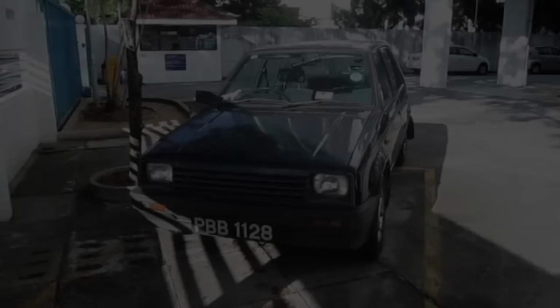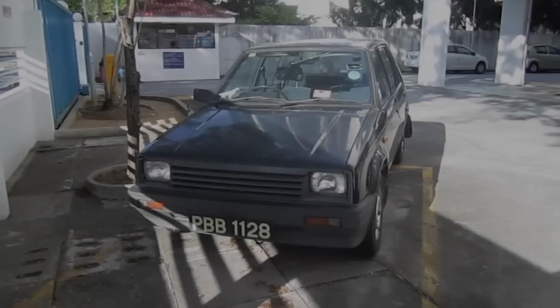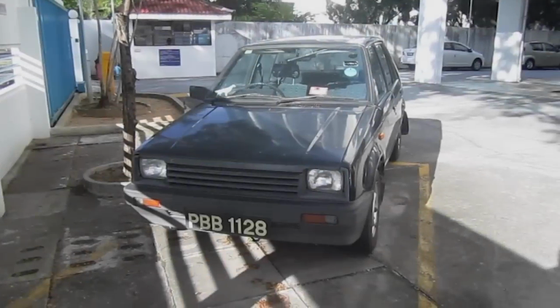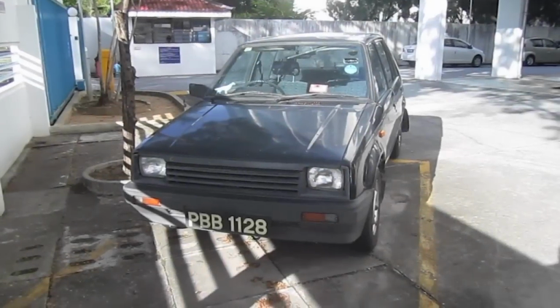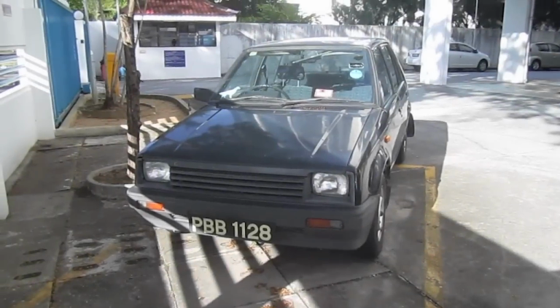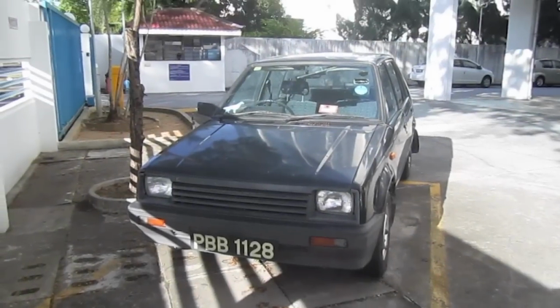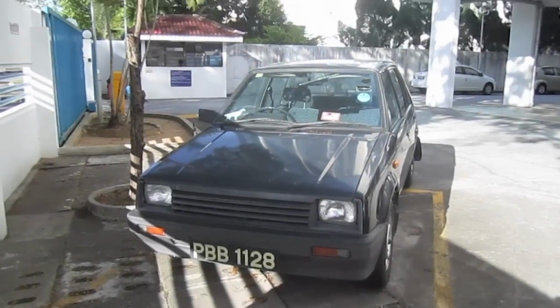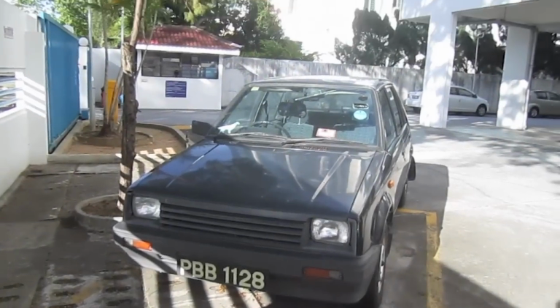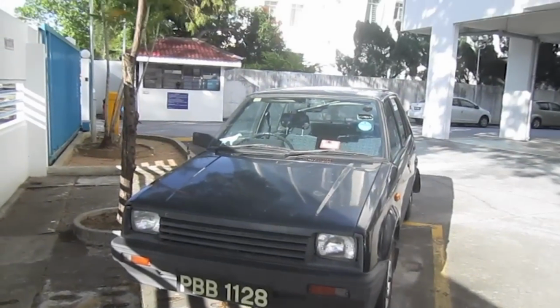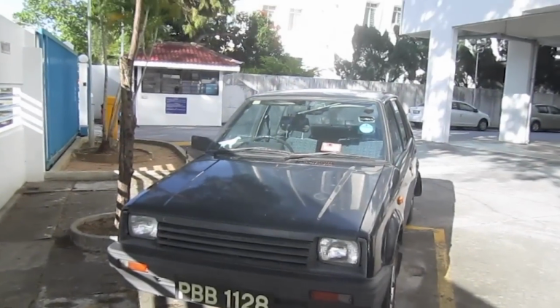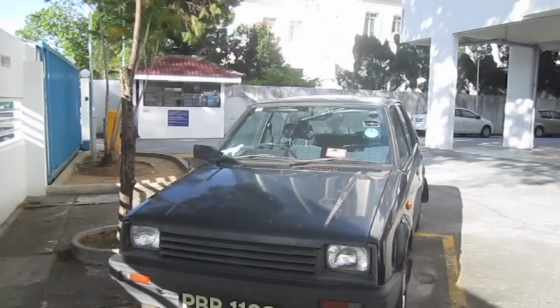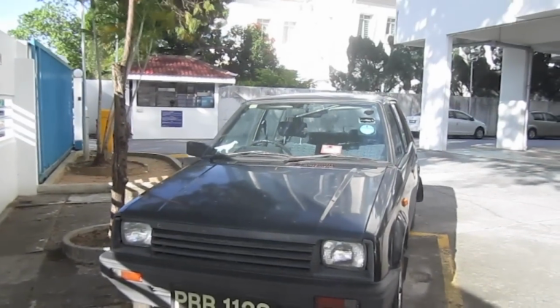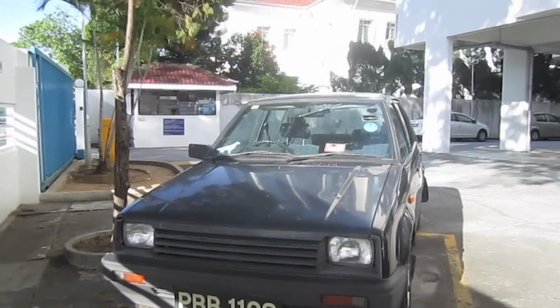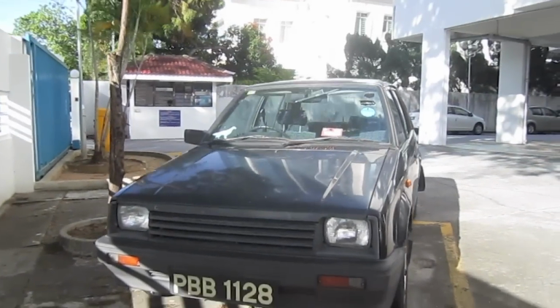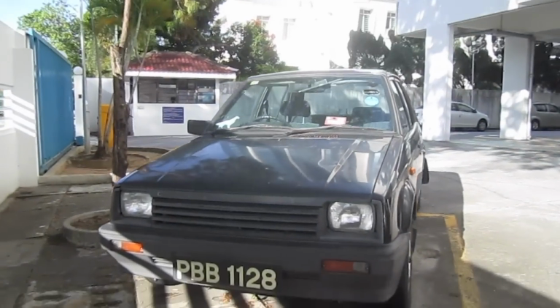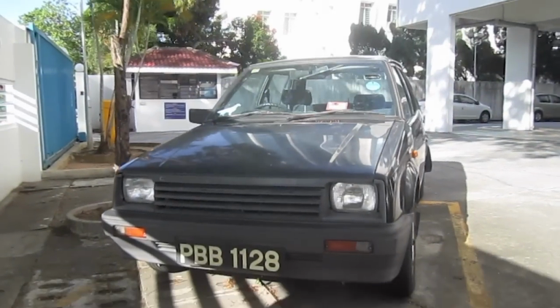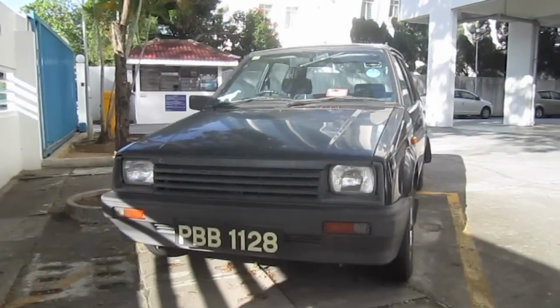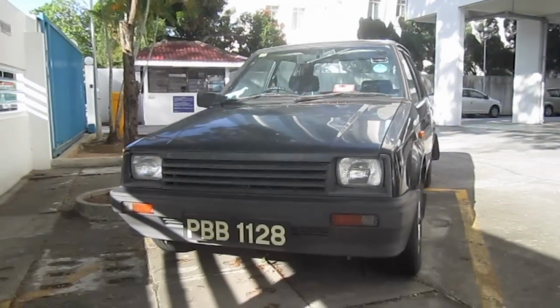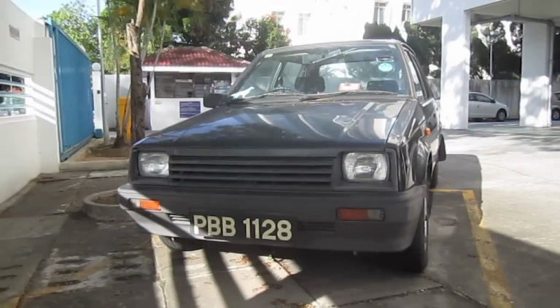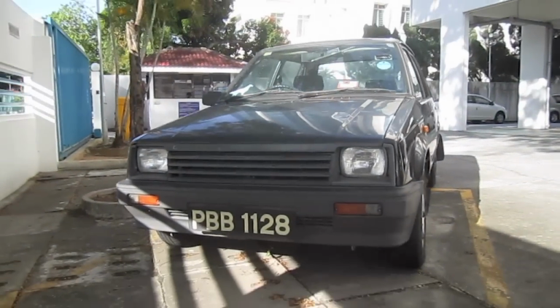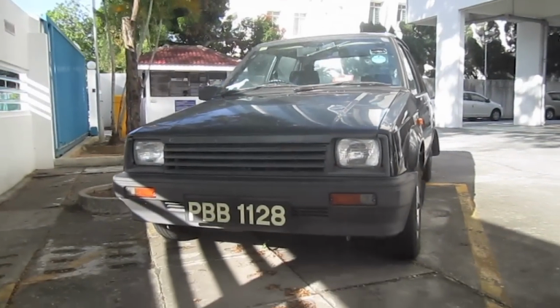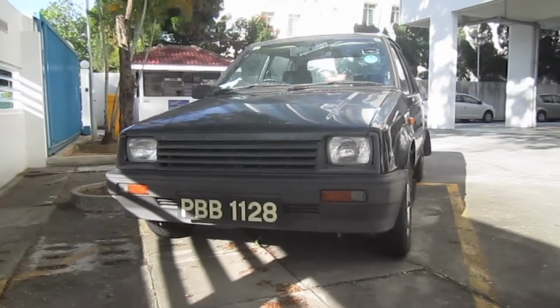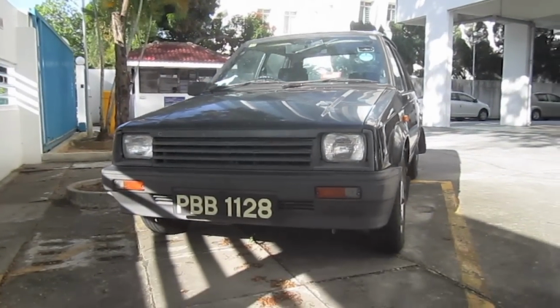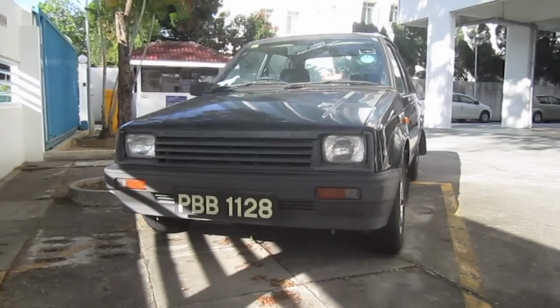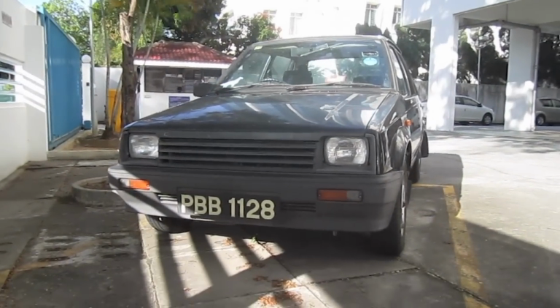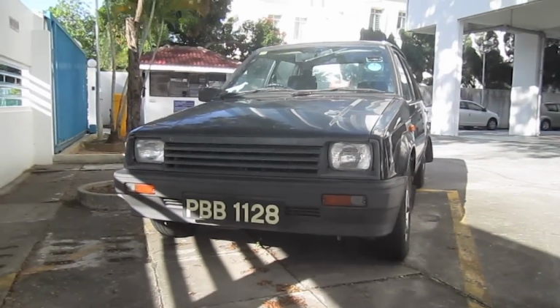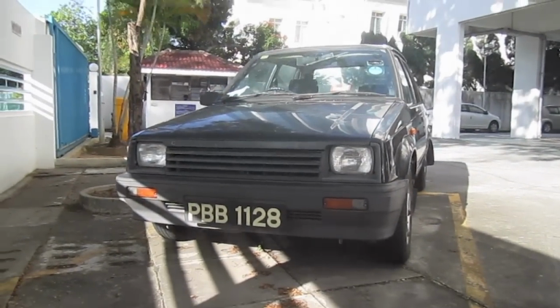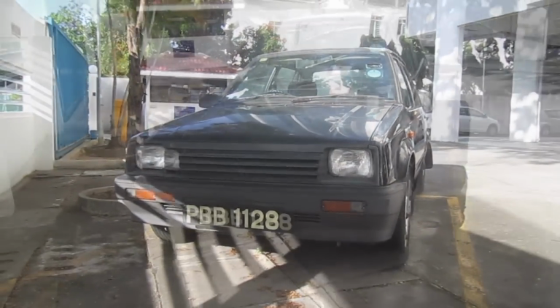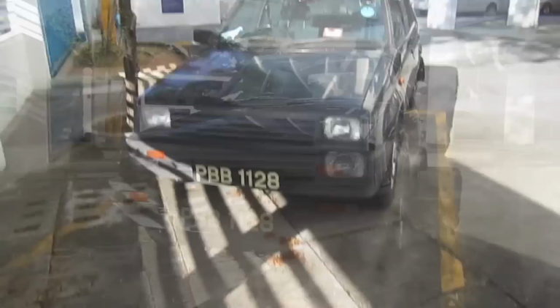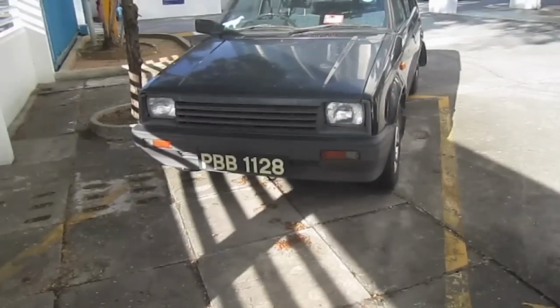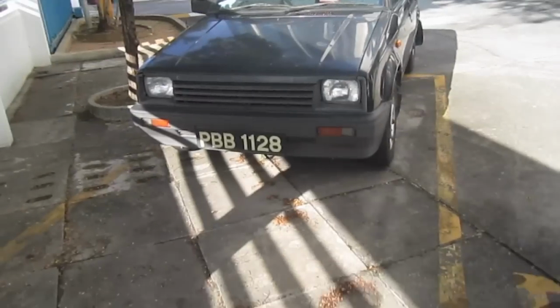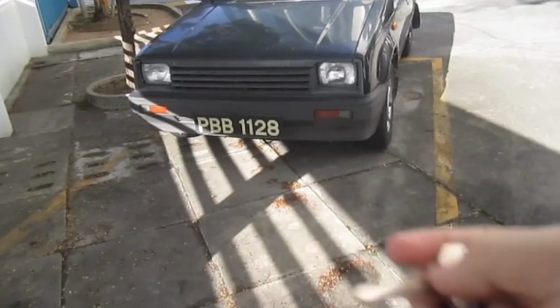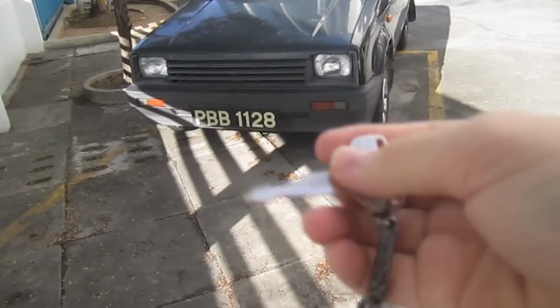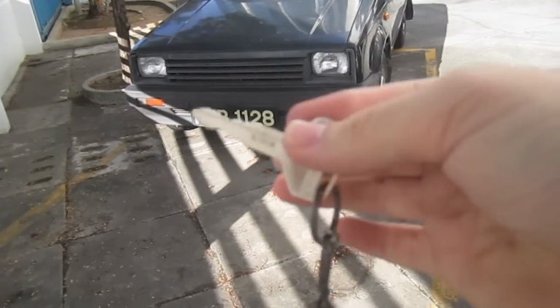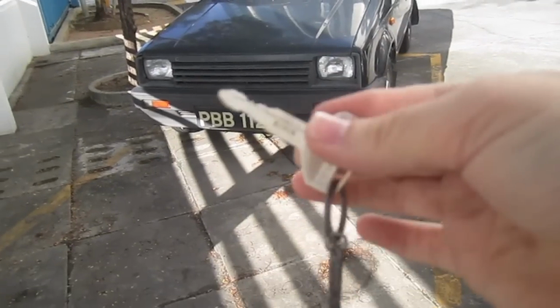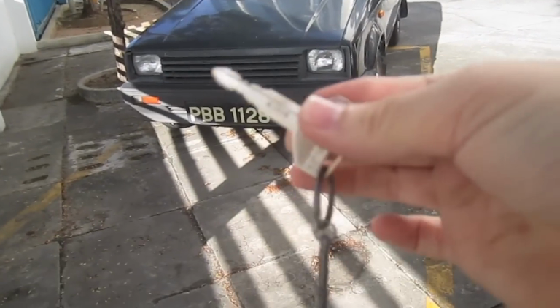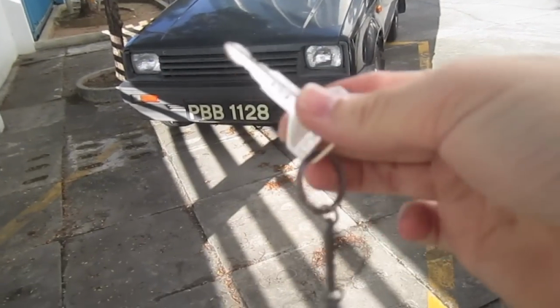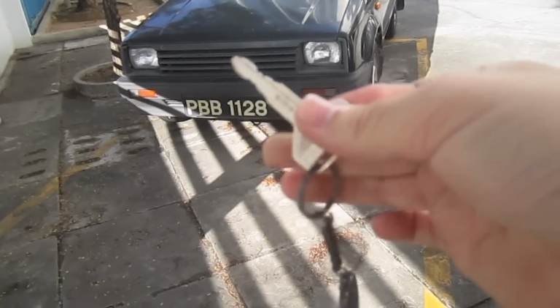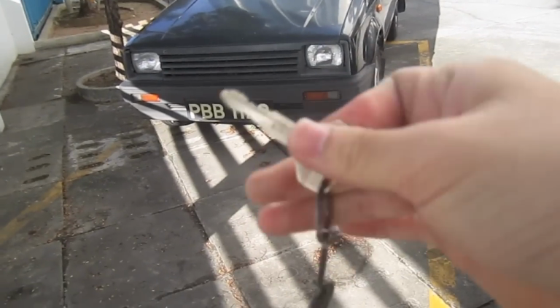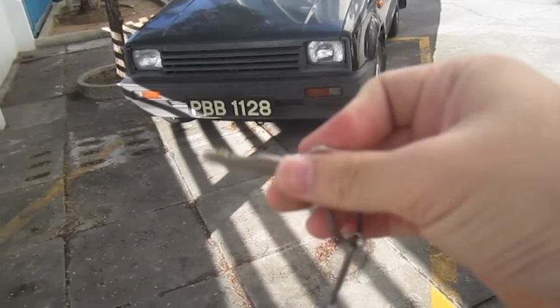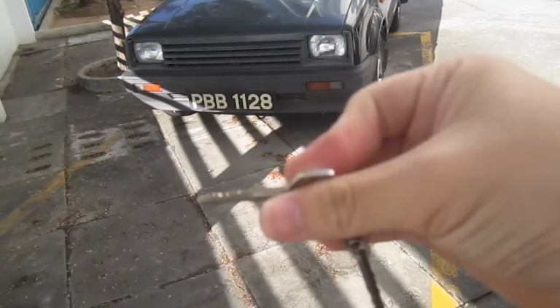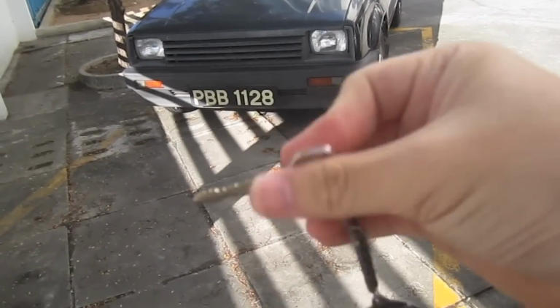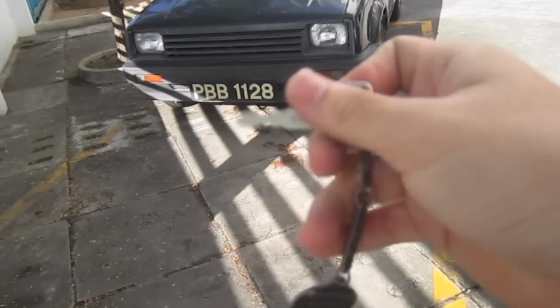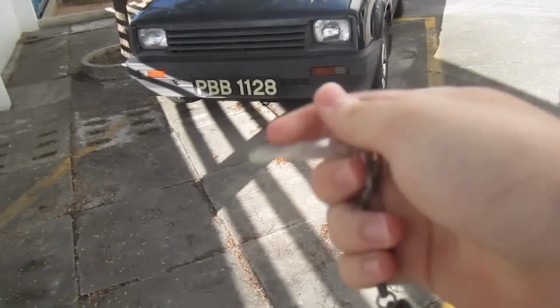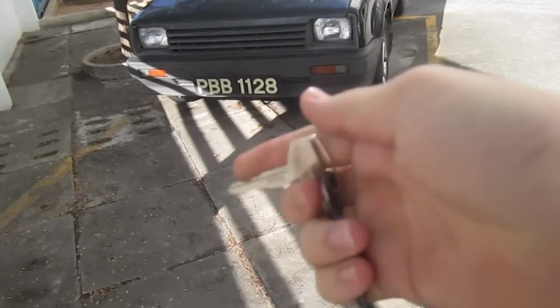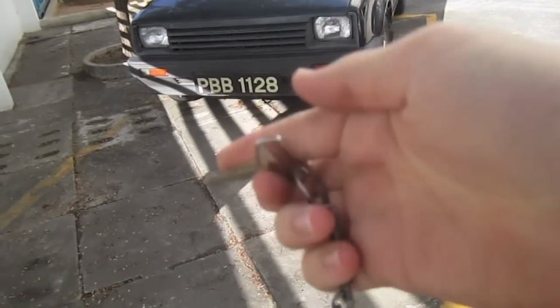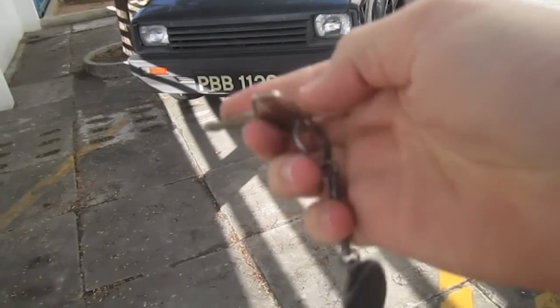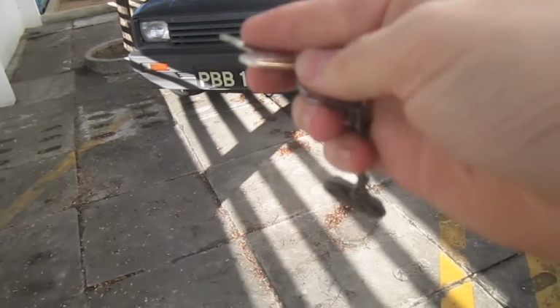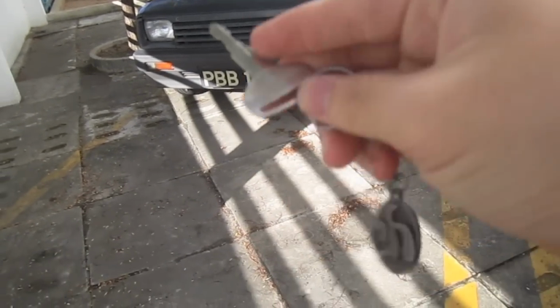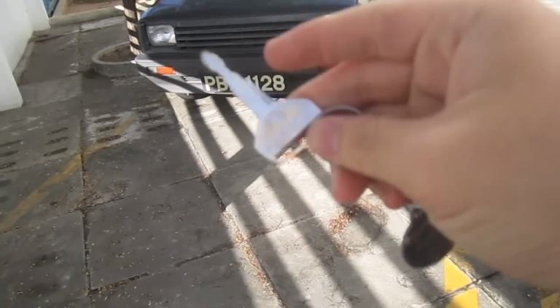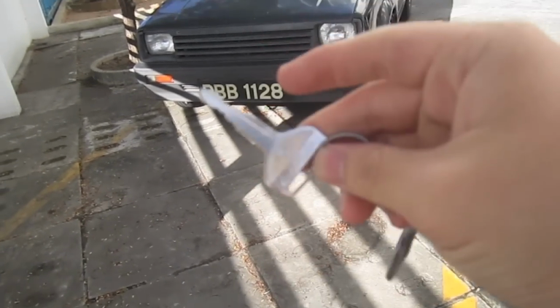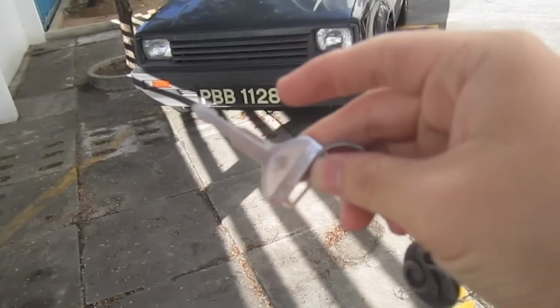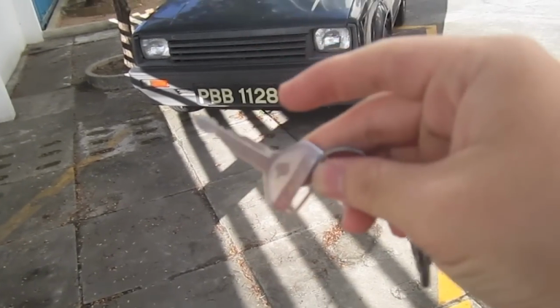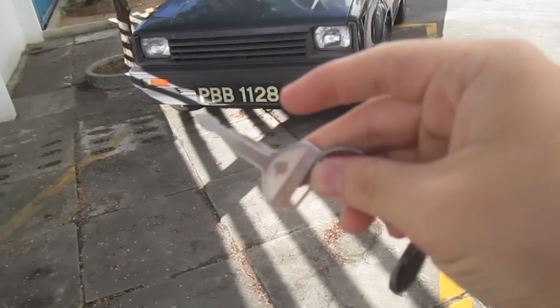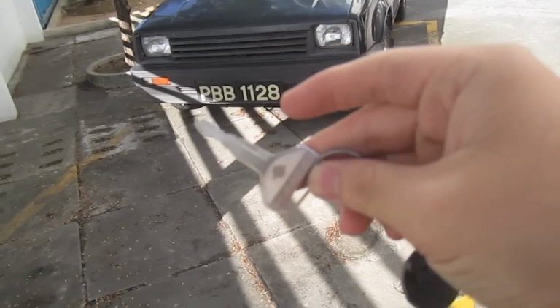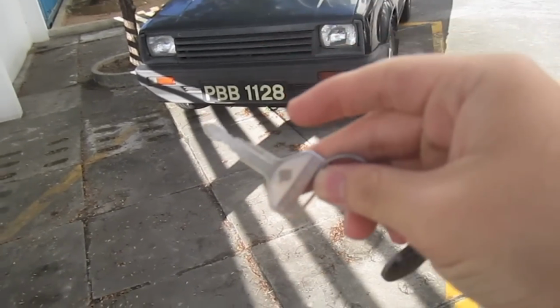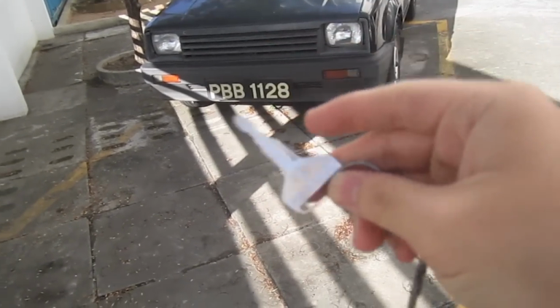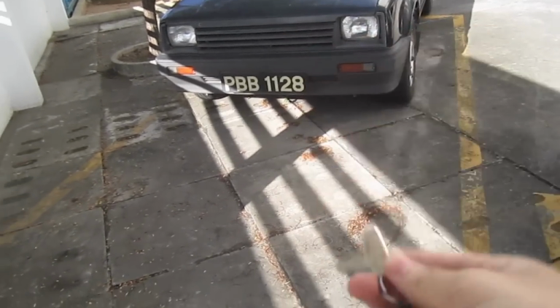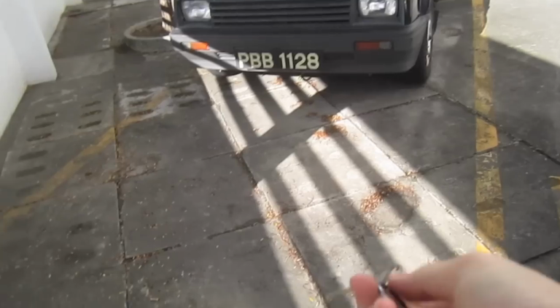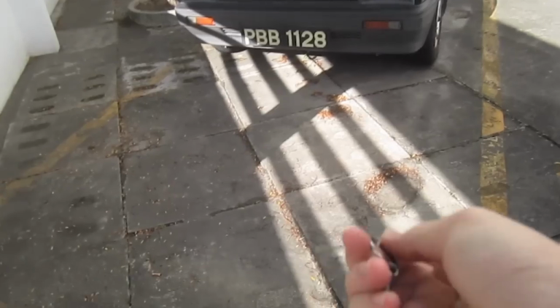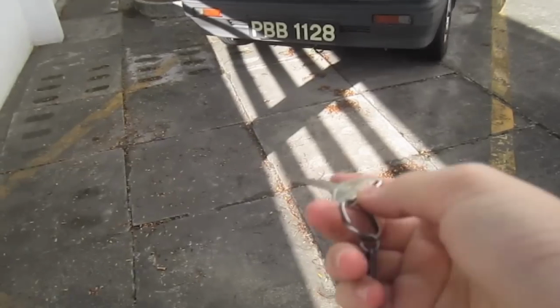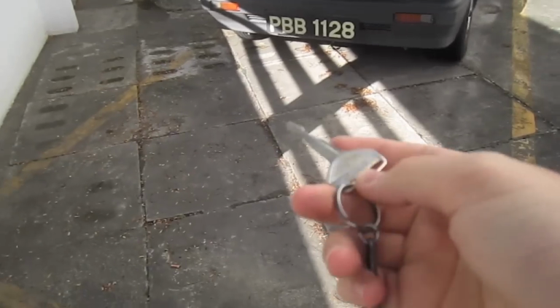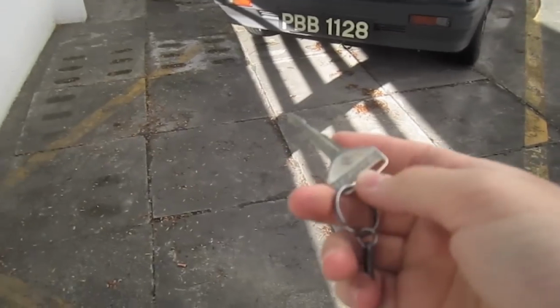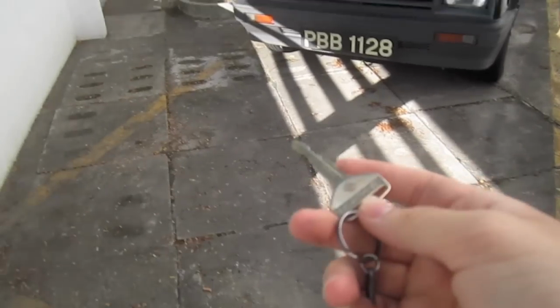Hey guys, right here I have a 1984 Daihatsu Charade. Gonna make a start-up and photo video of it today. So here we go.